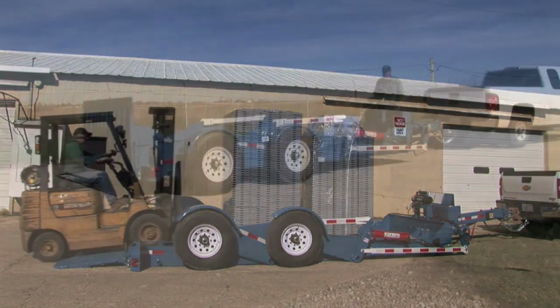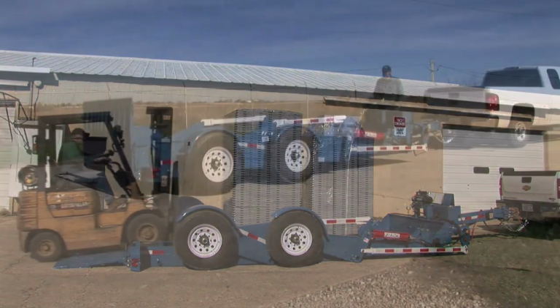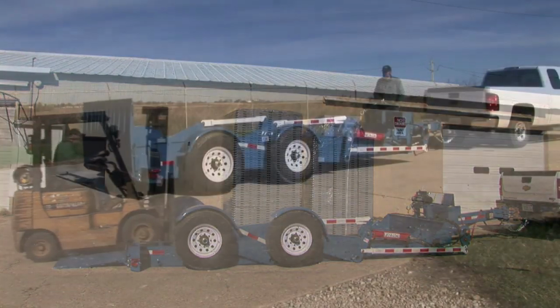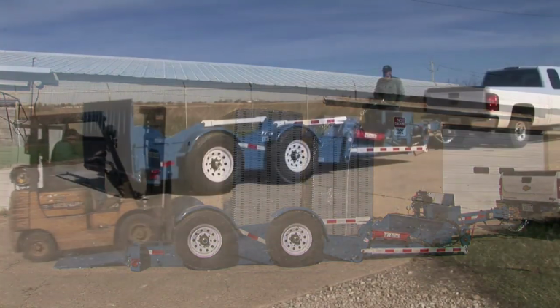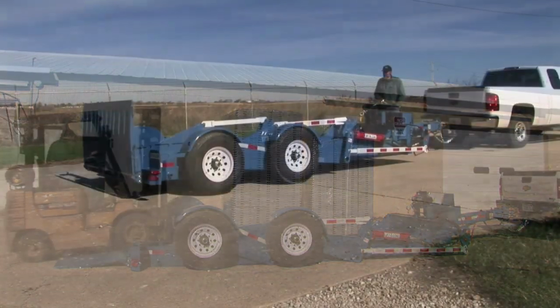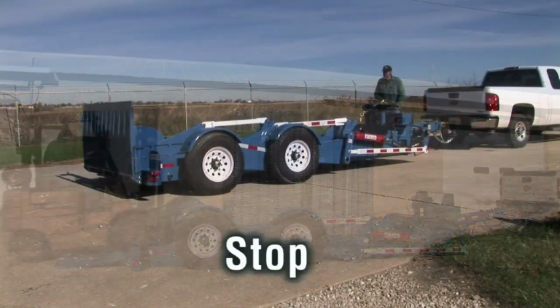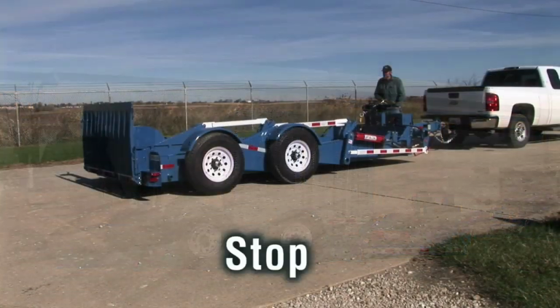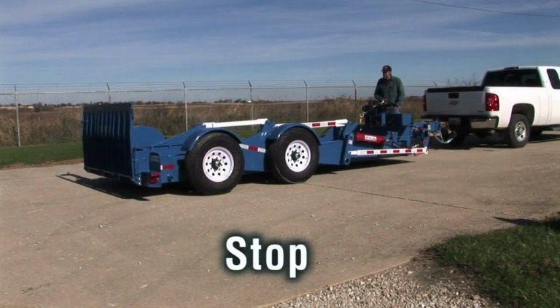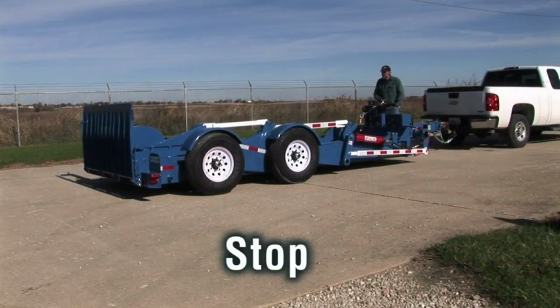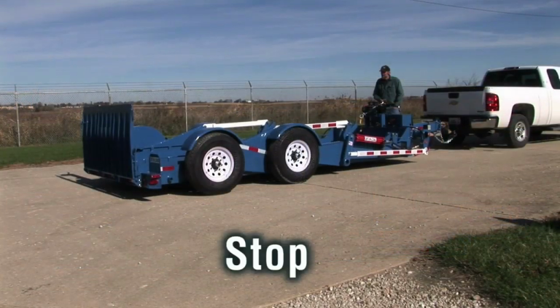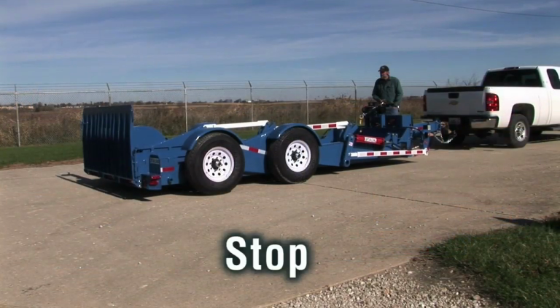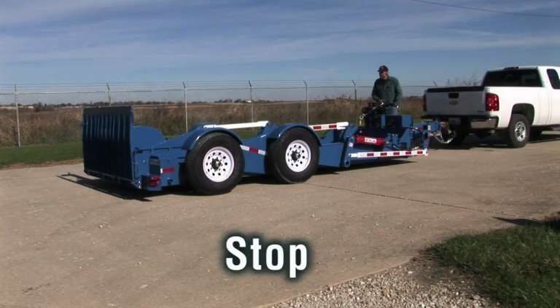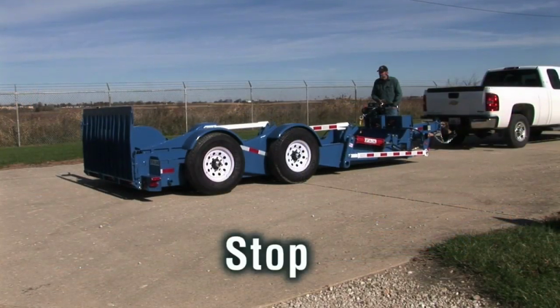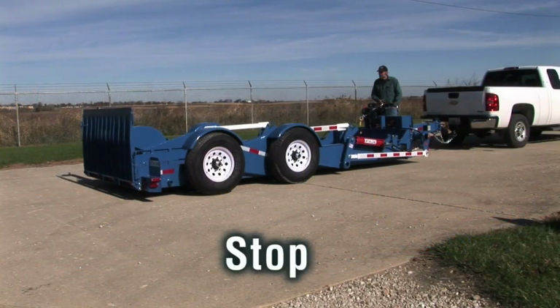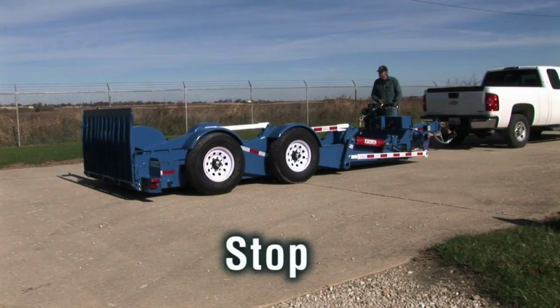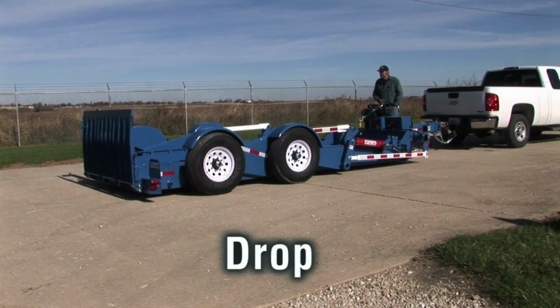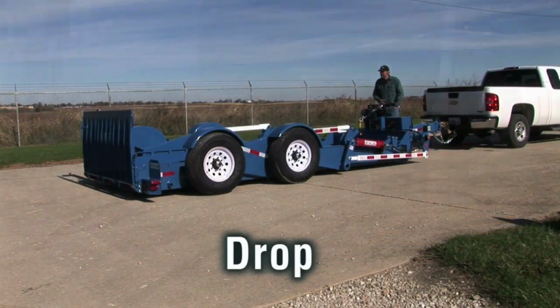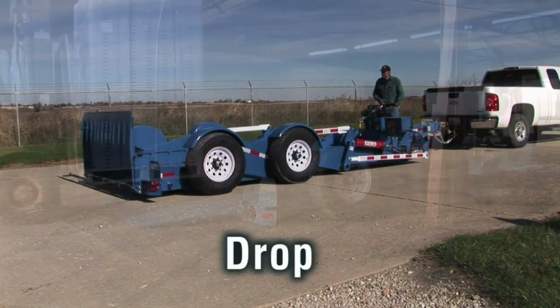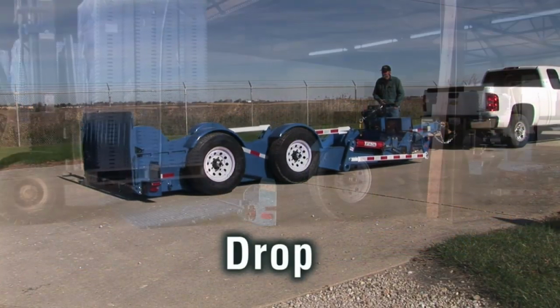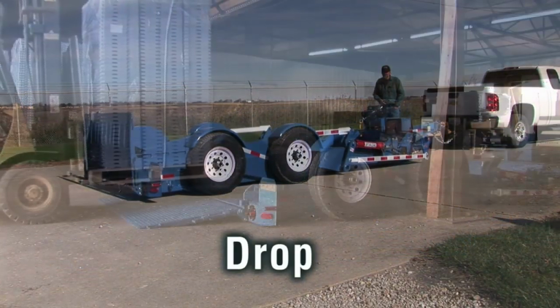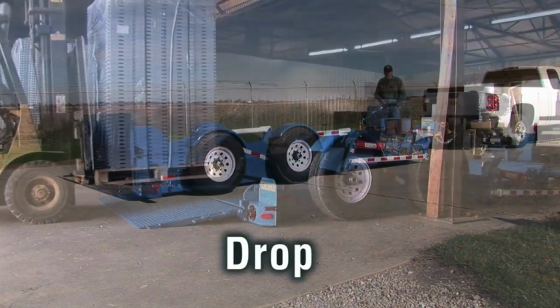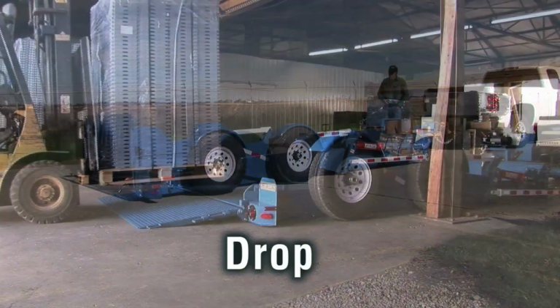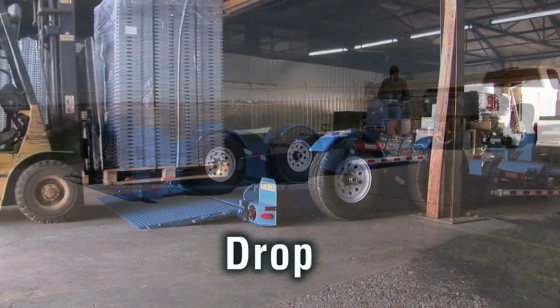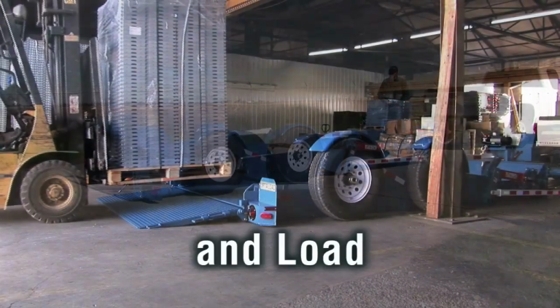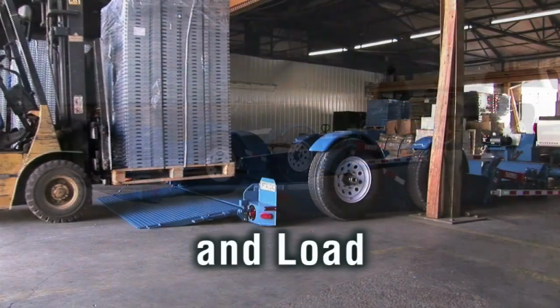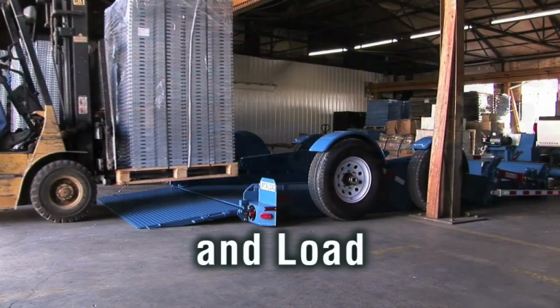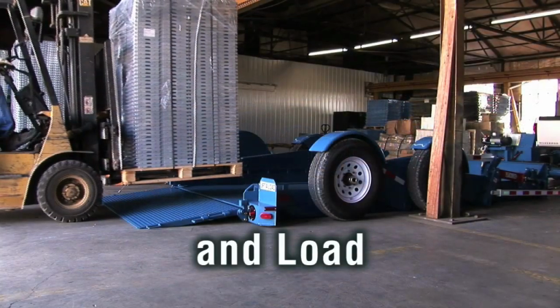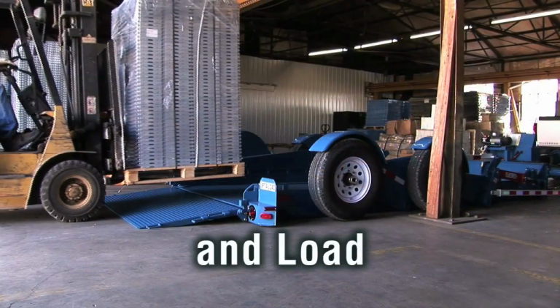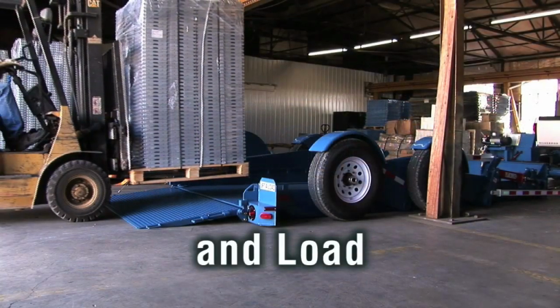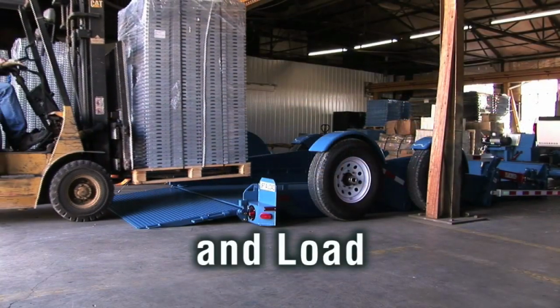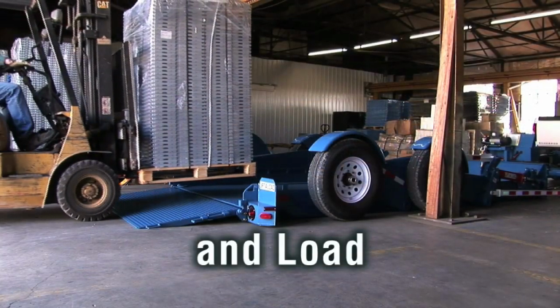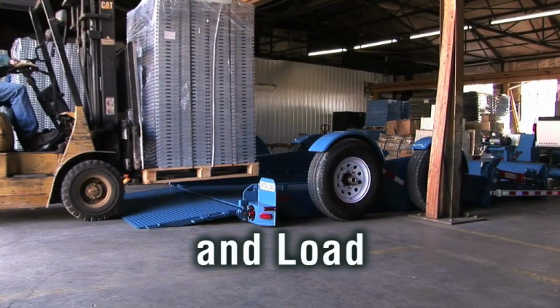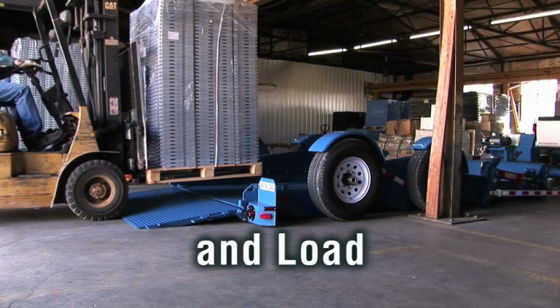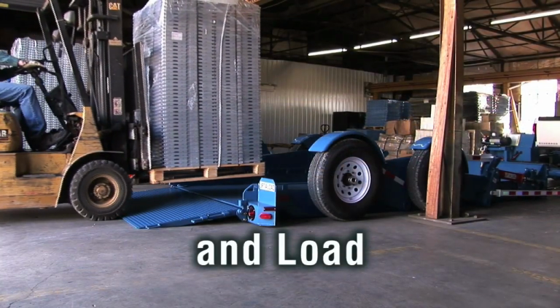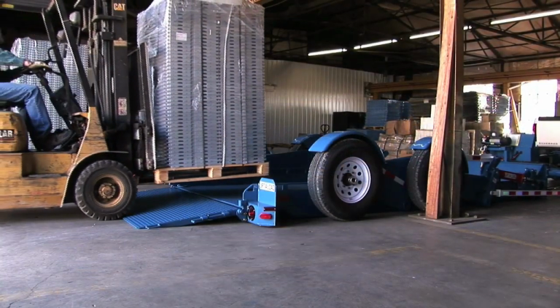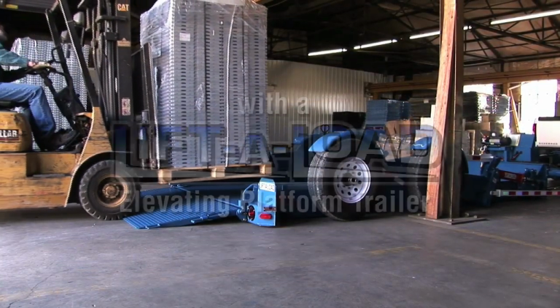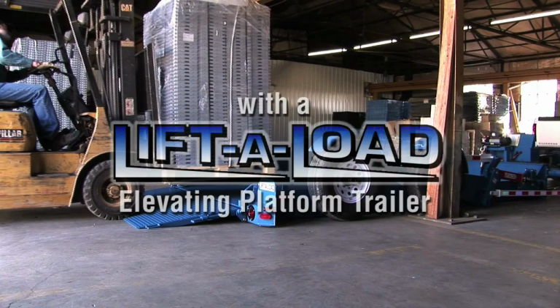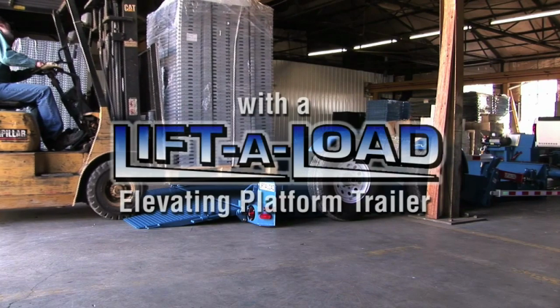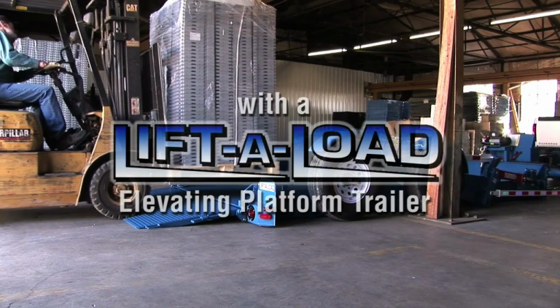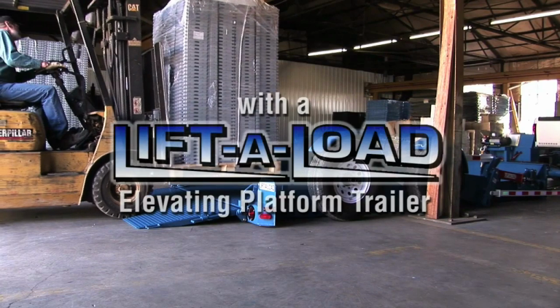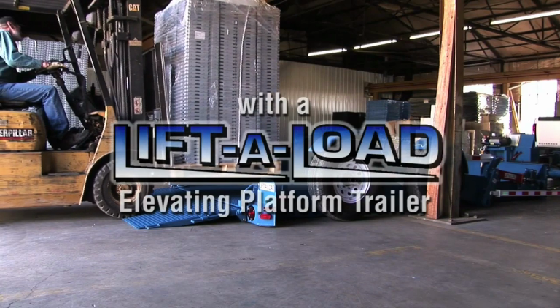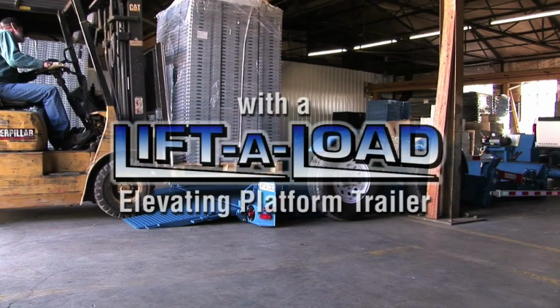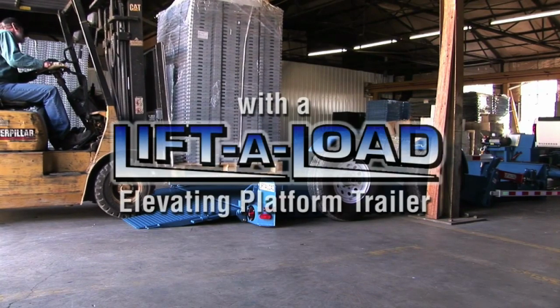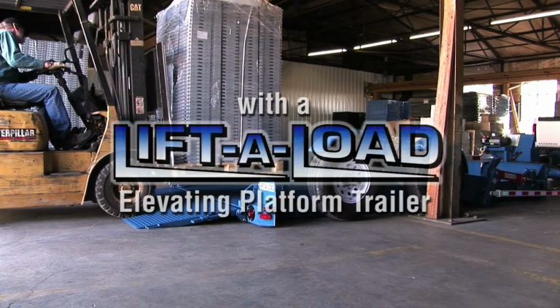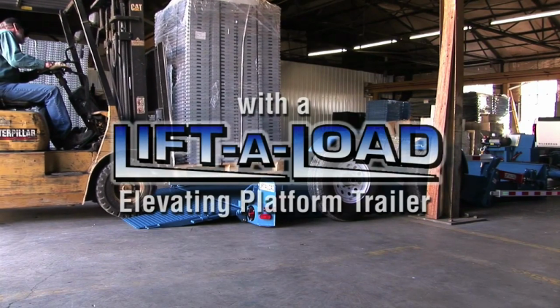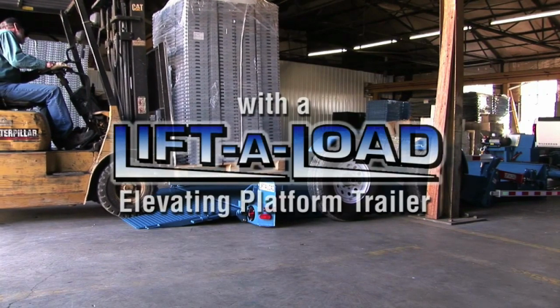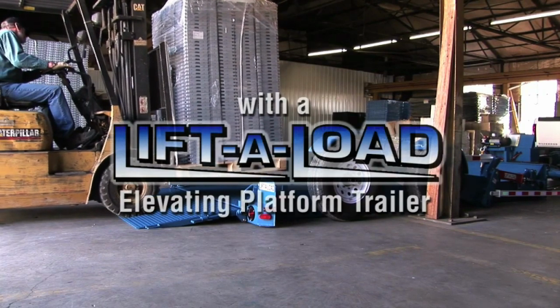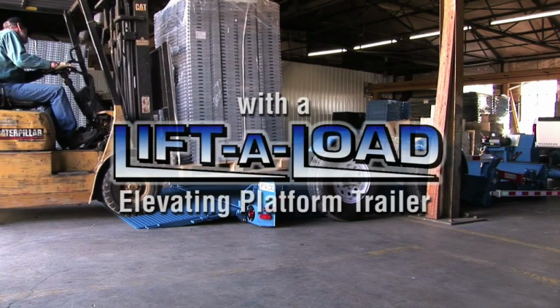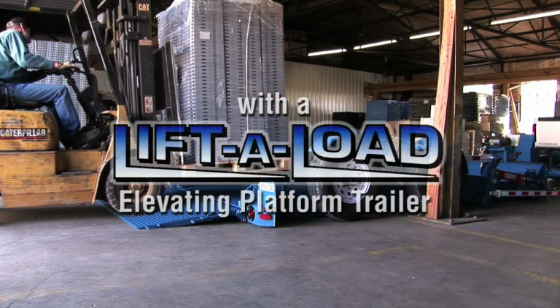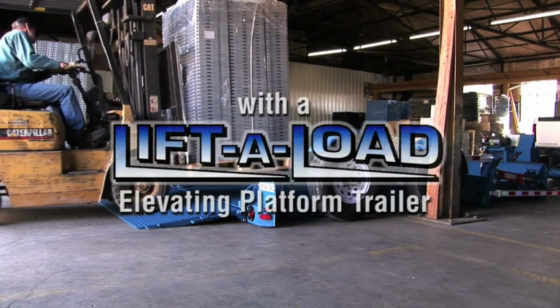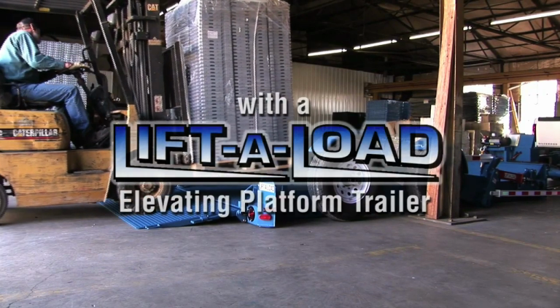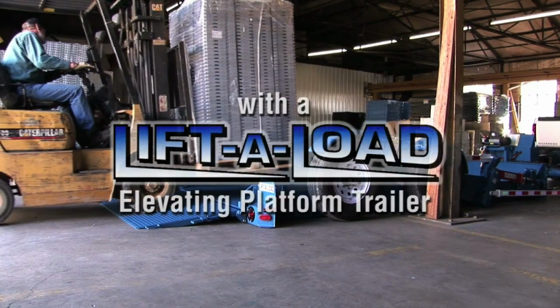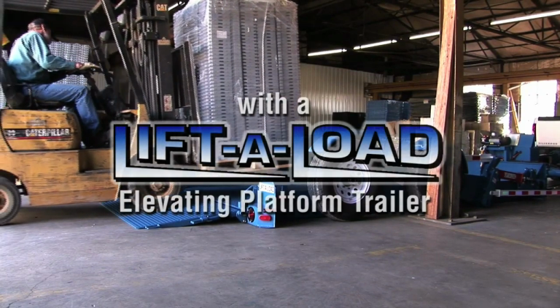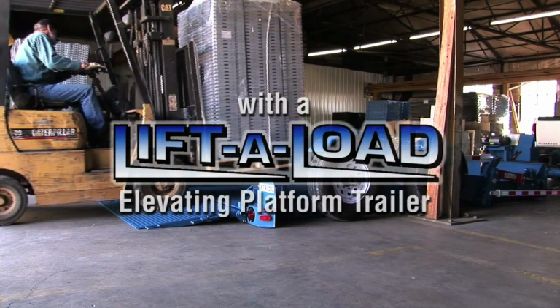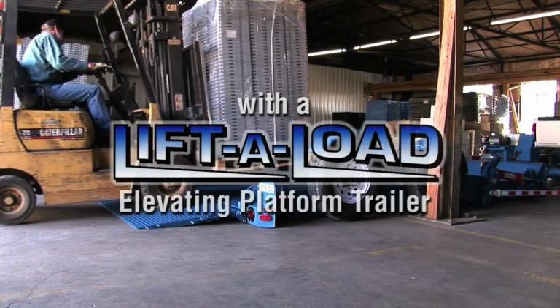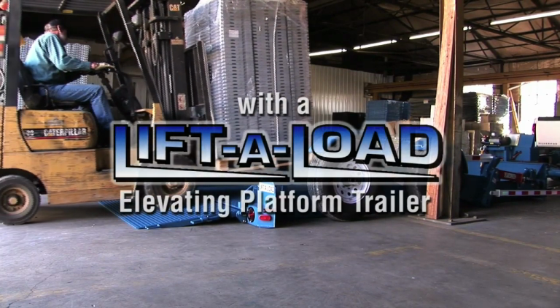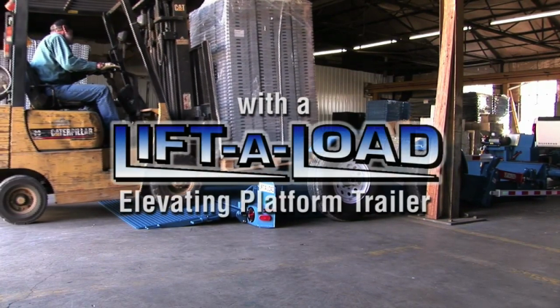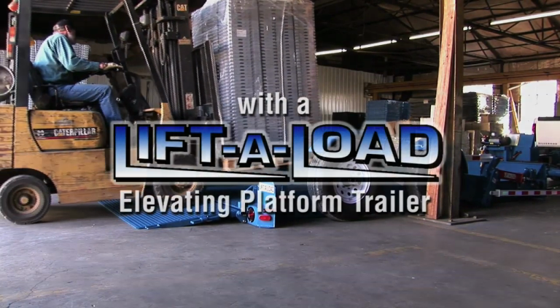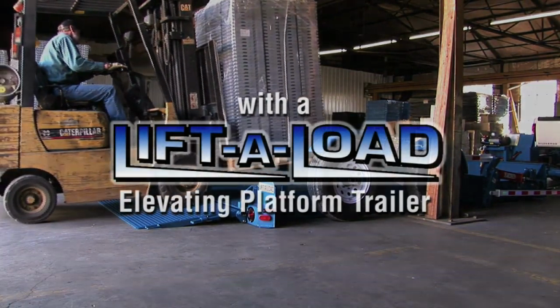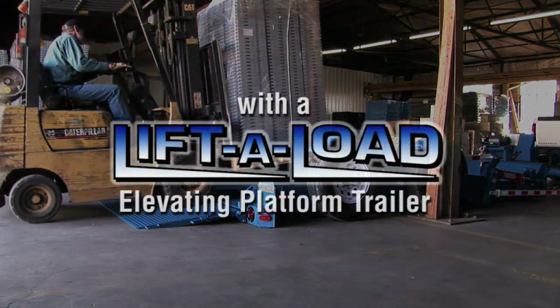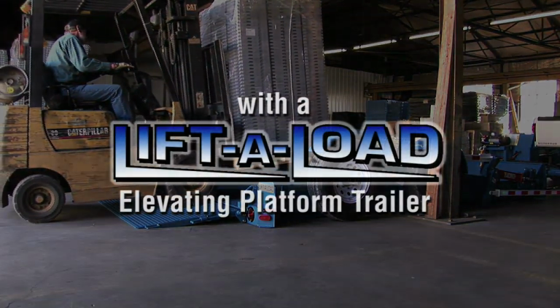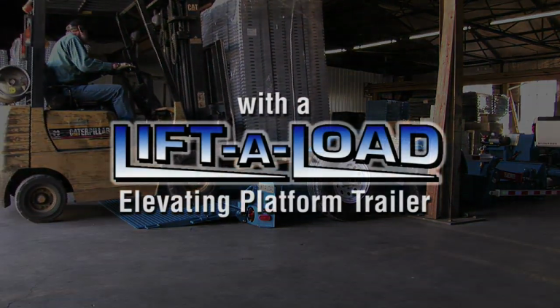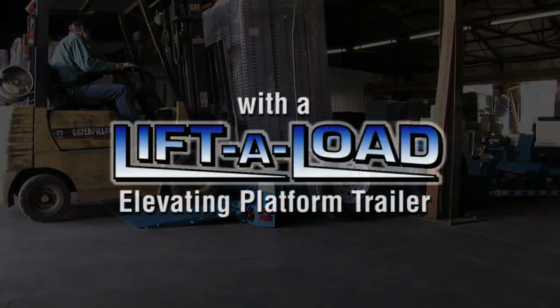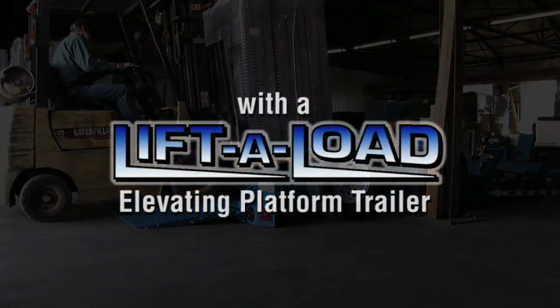Just stop, drop, and load with a Lift-A-Load Elevating Platform Trailer.